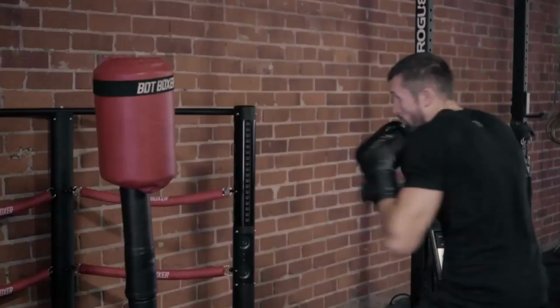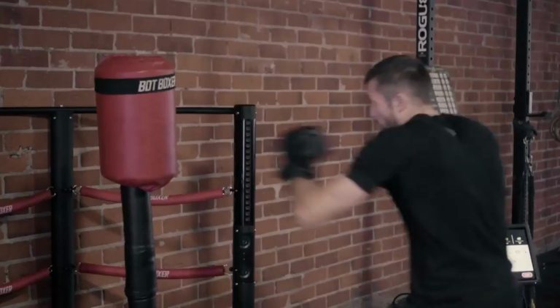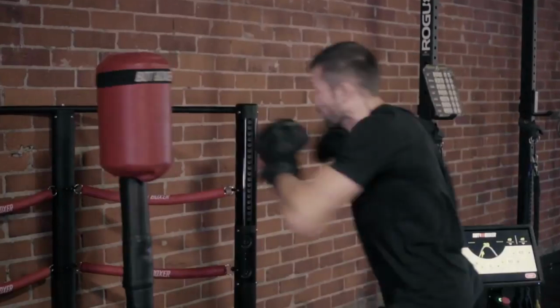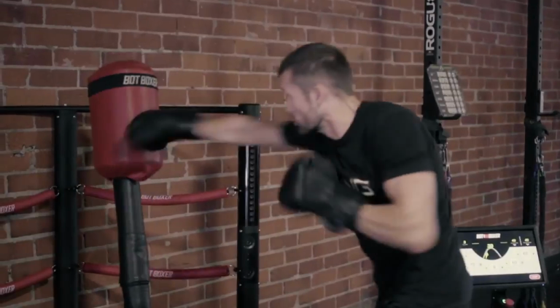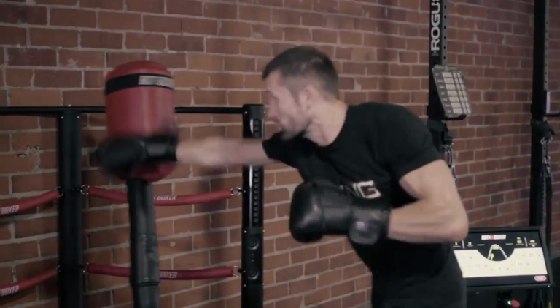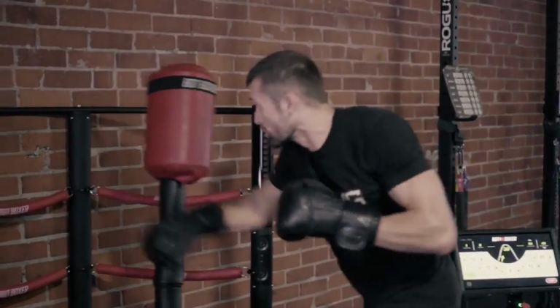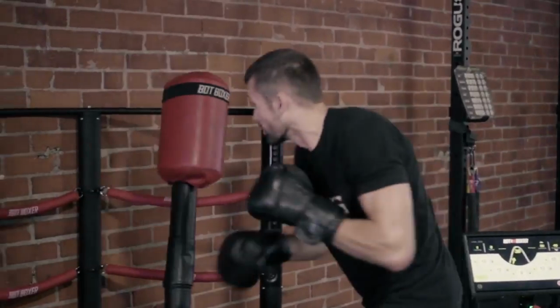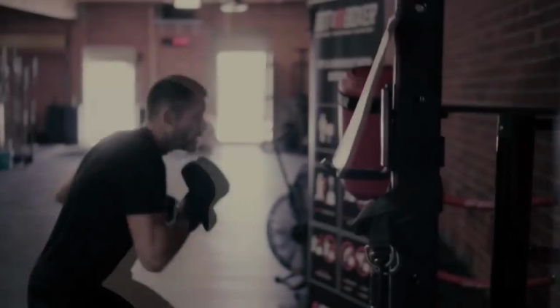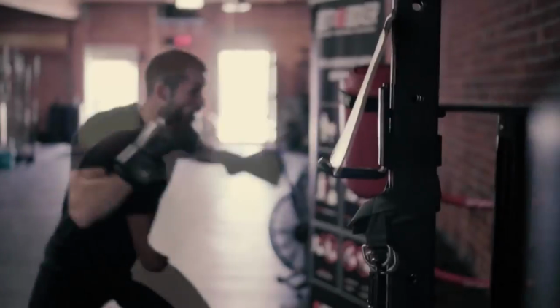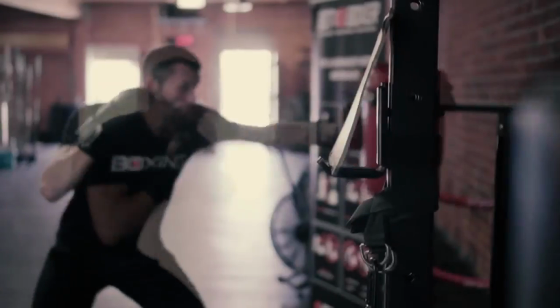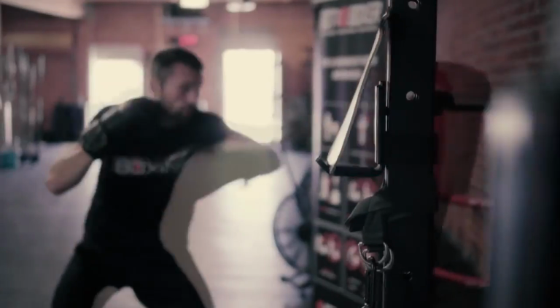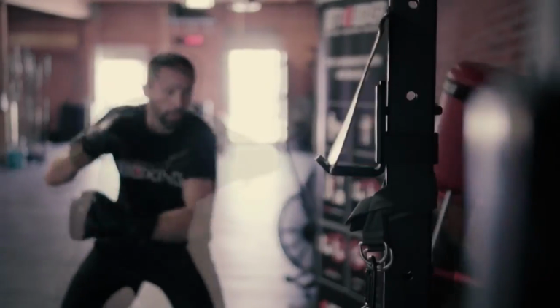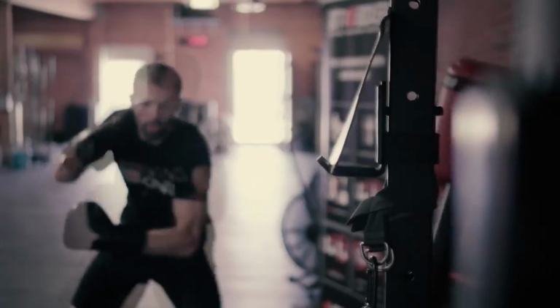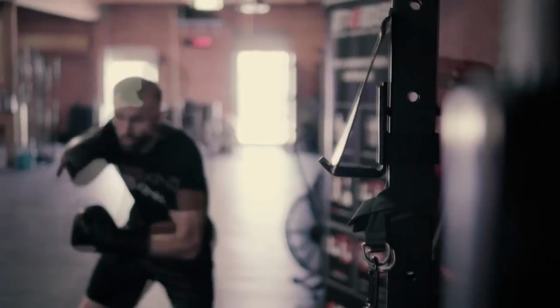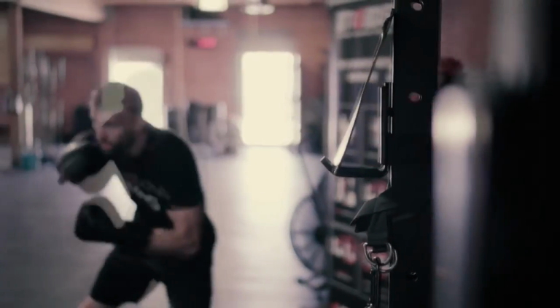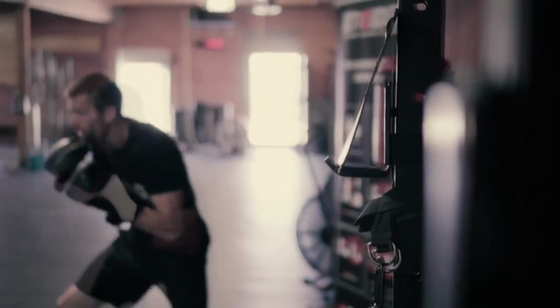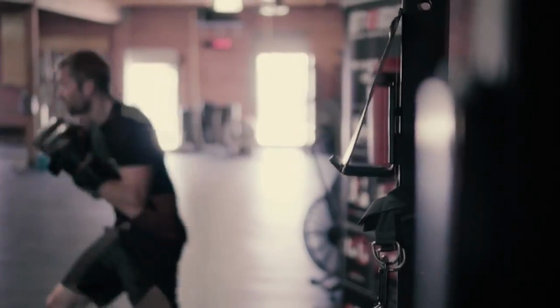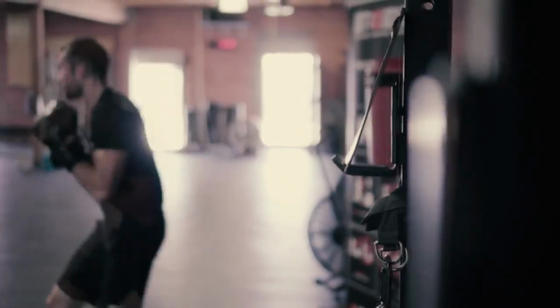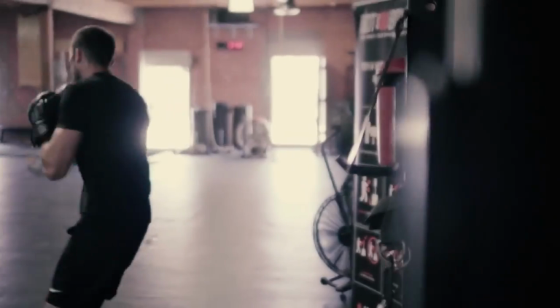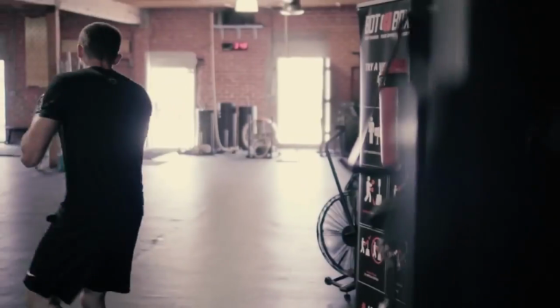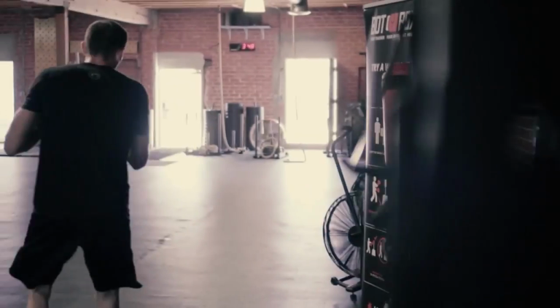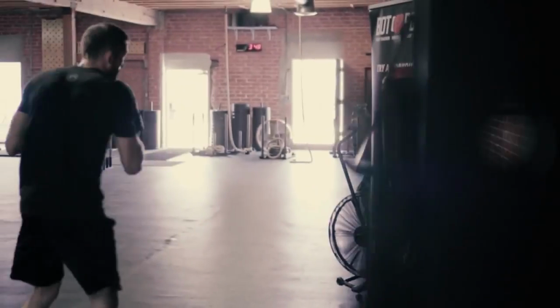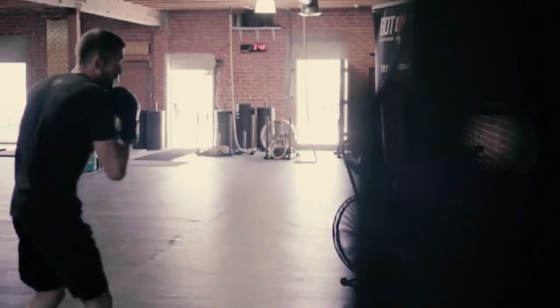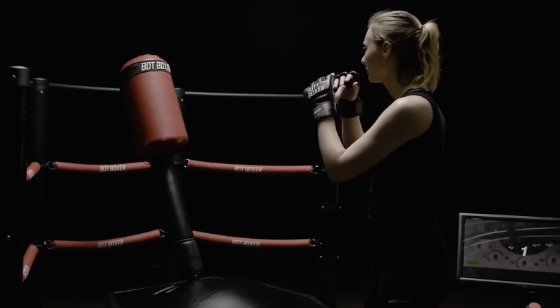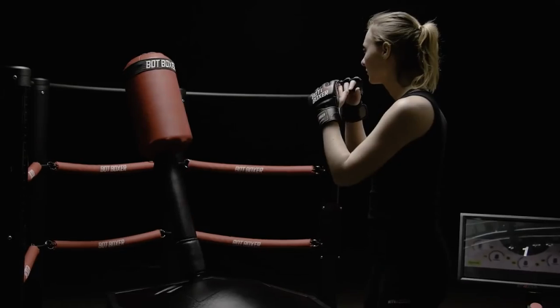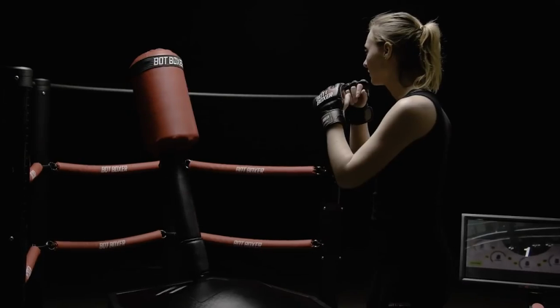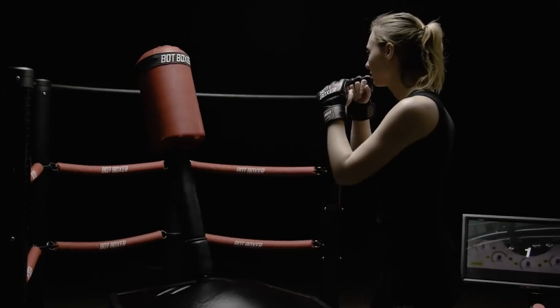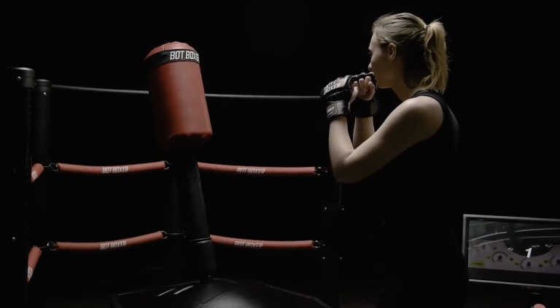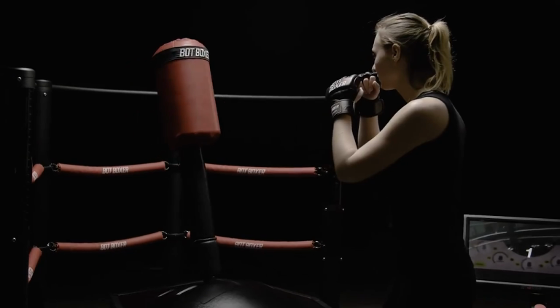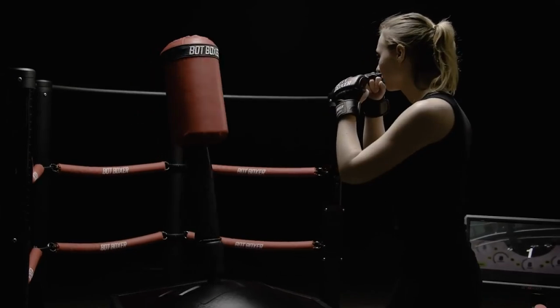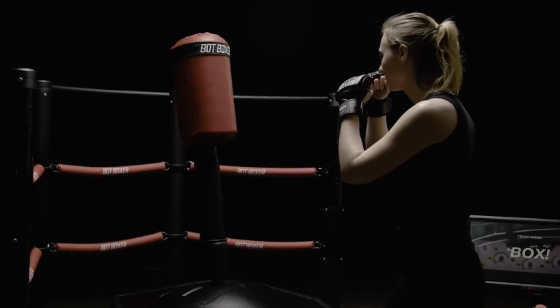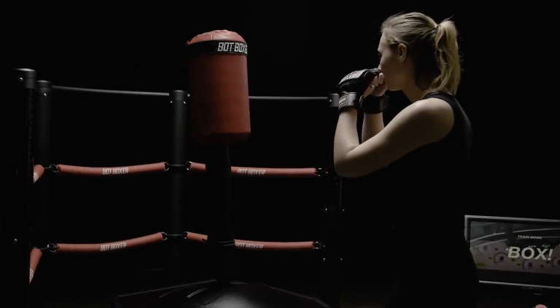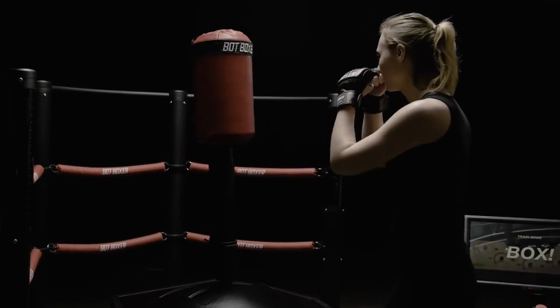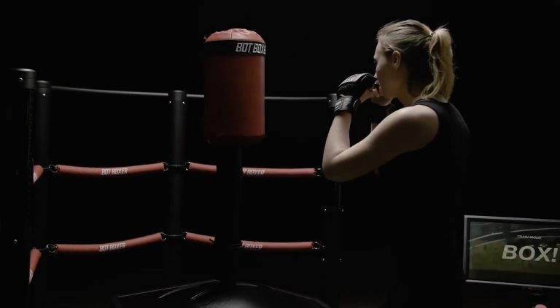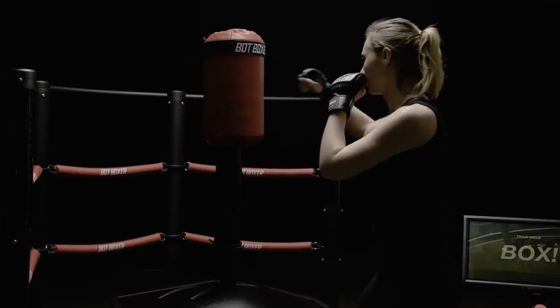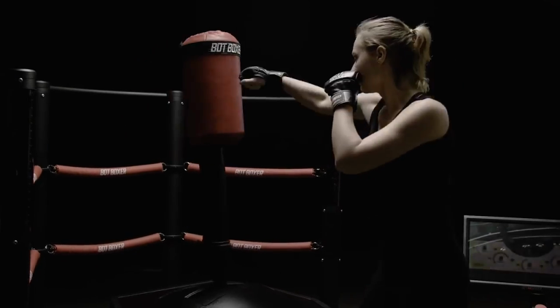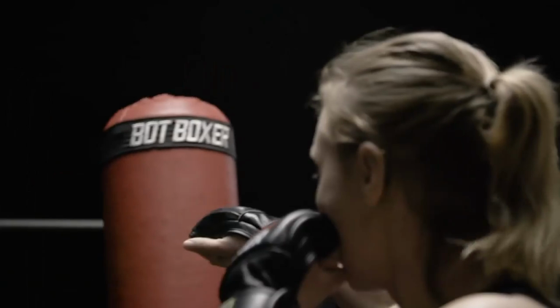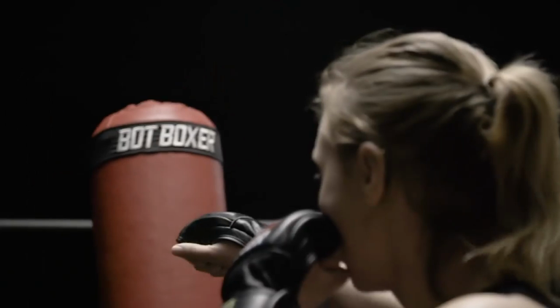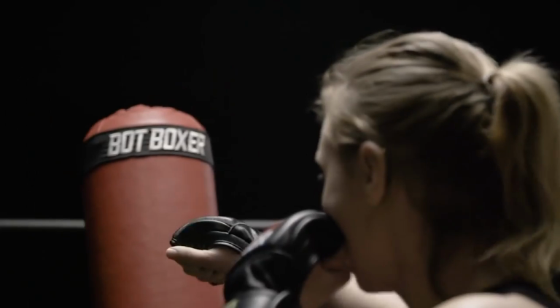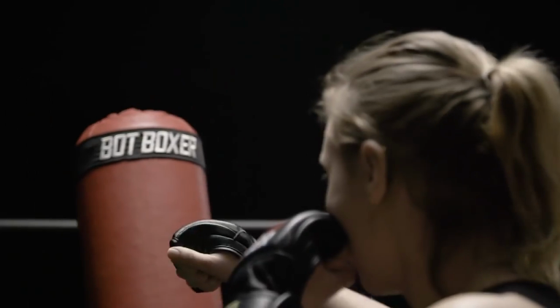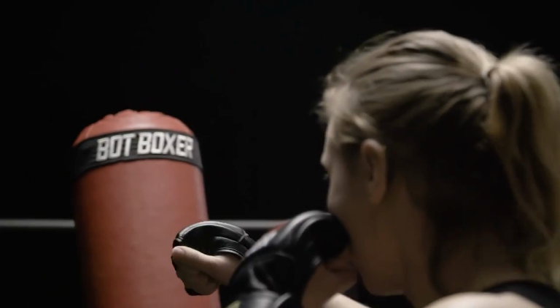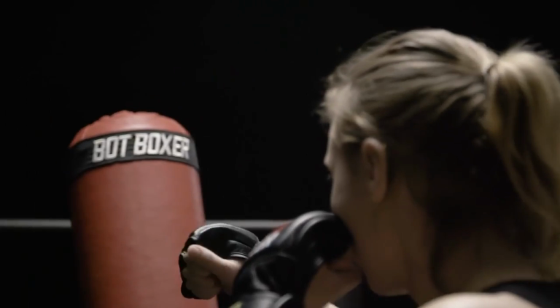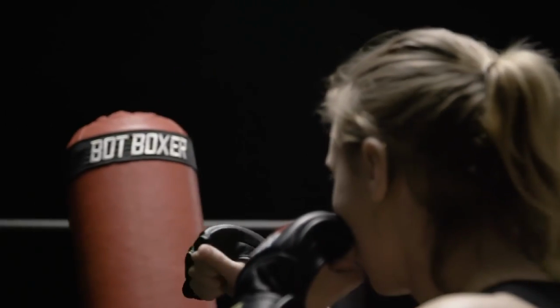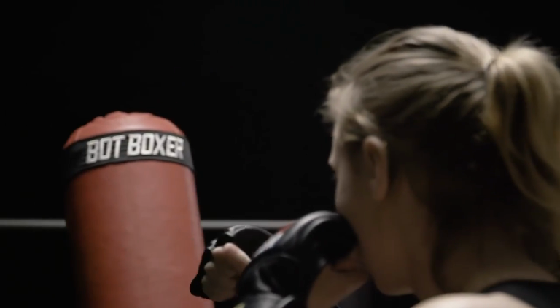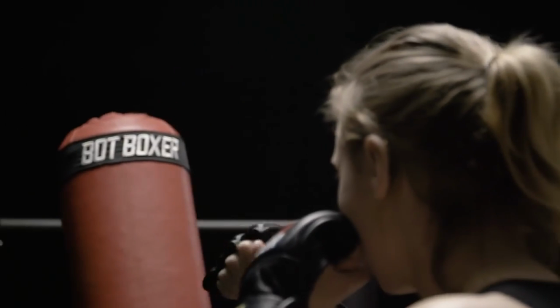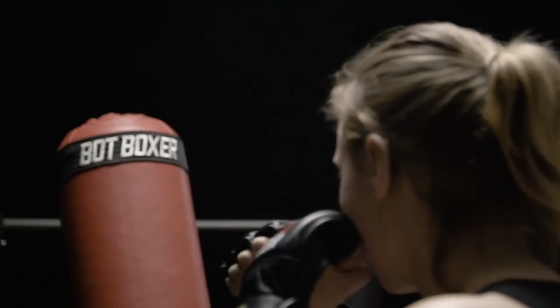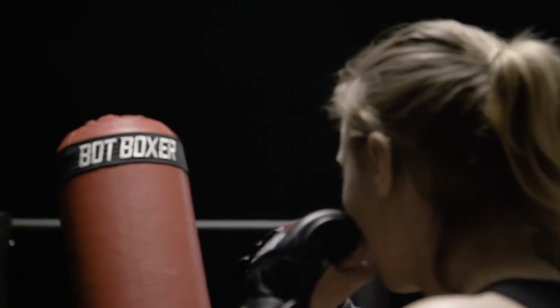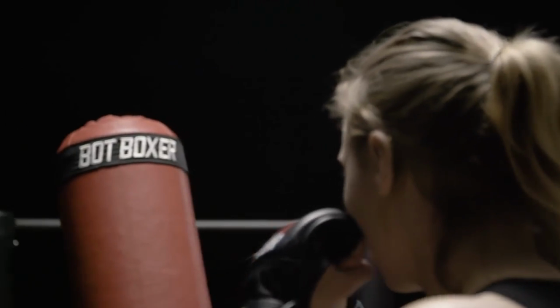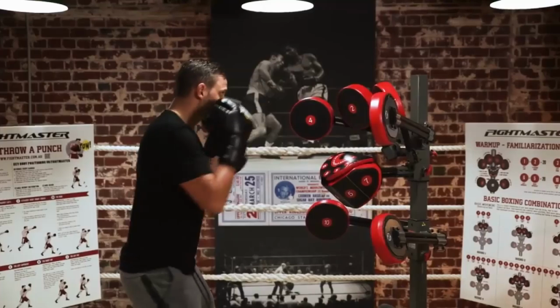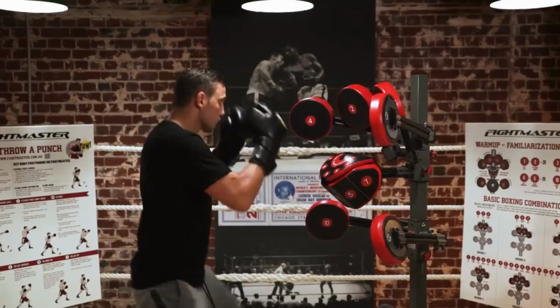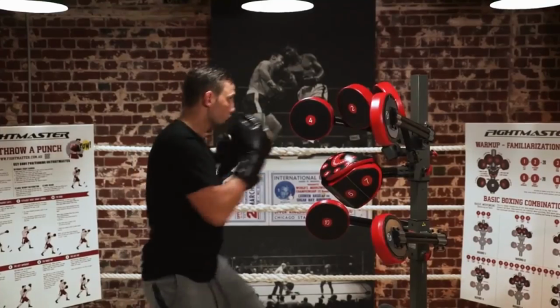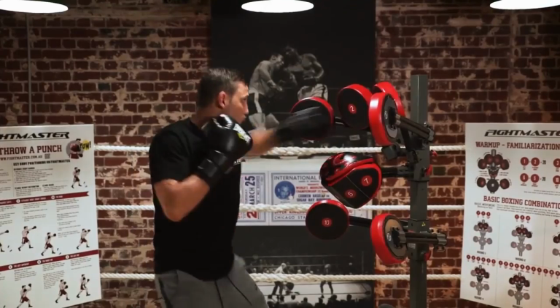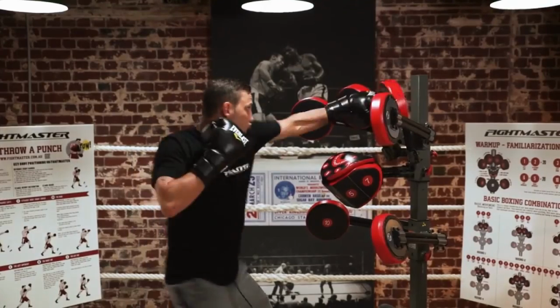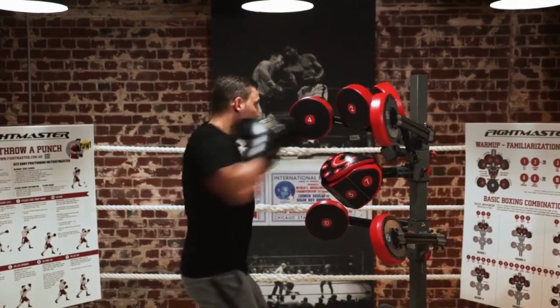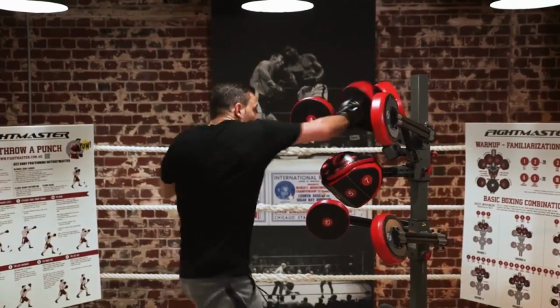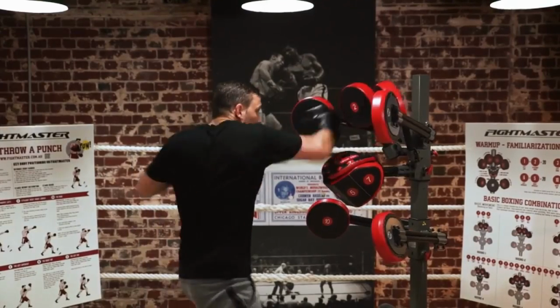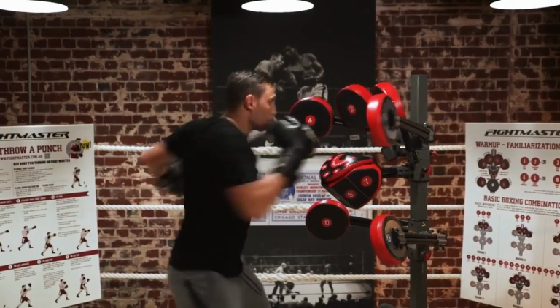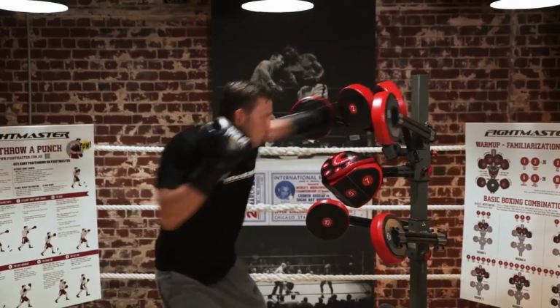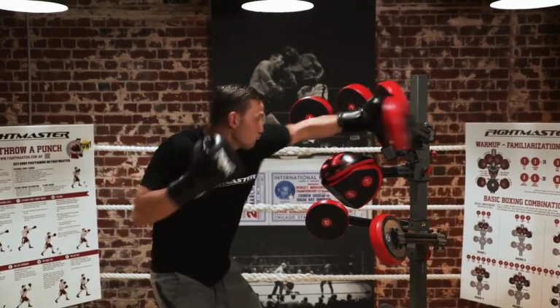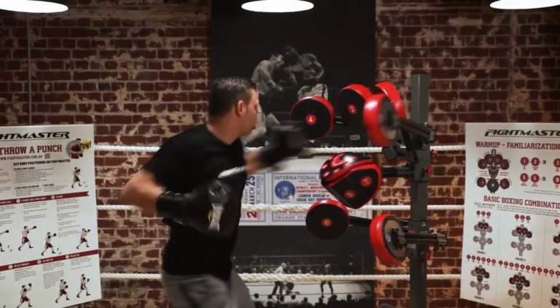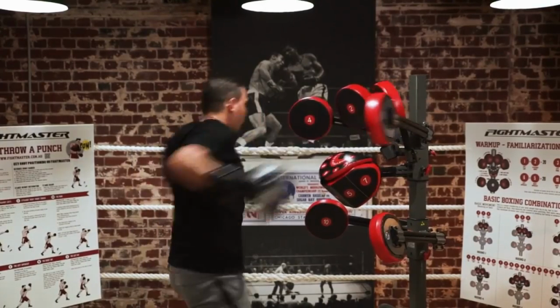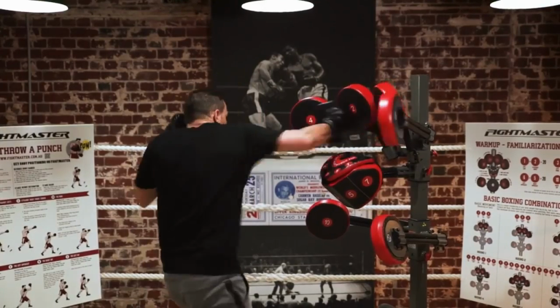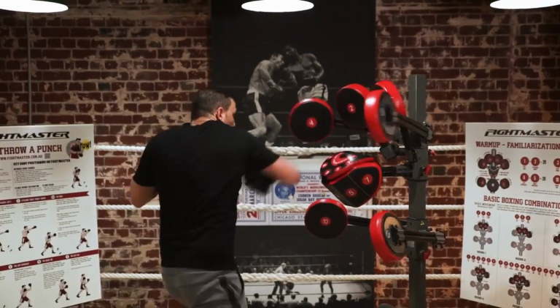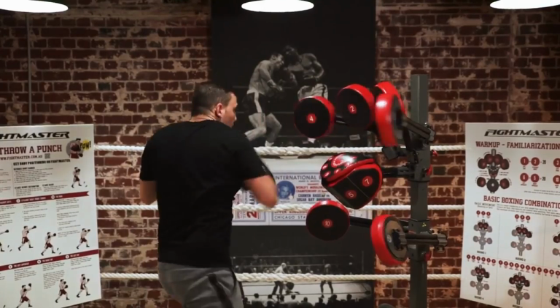This is part two in our two-part boxing product series. As always, all the links are in the description below the video.